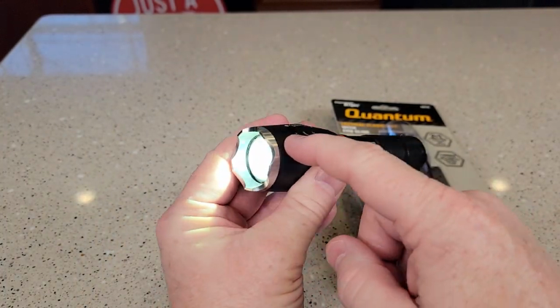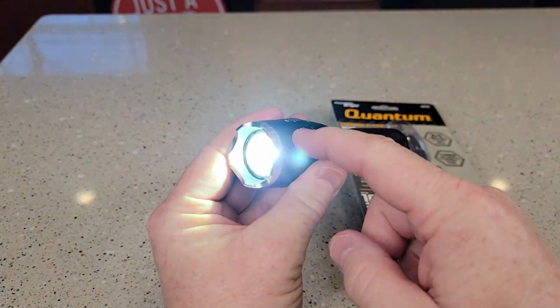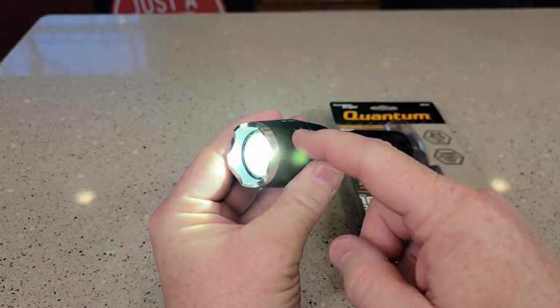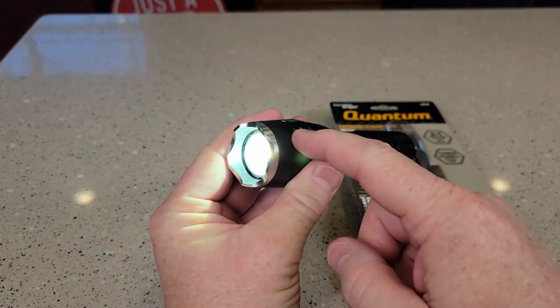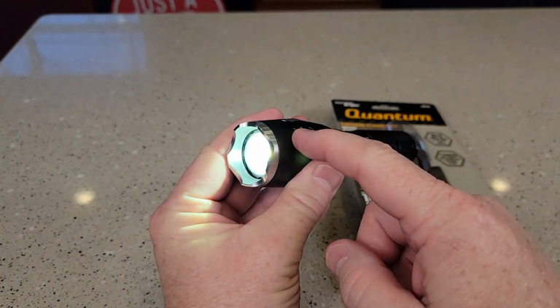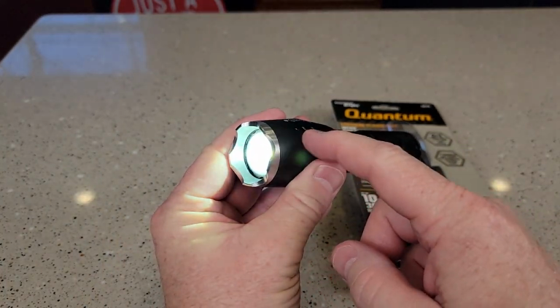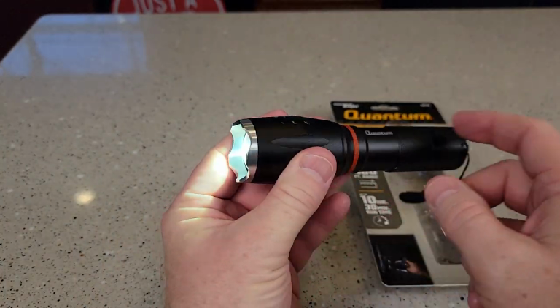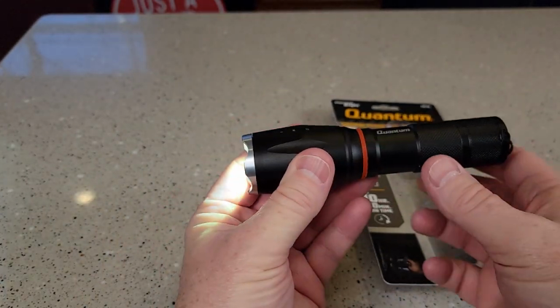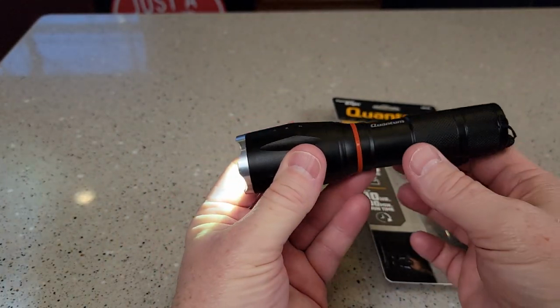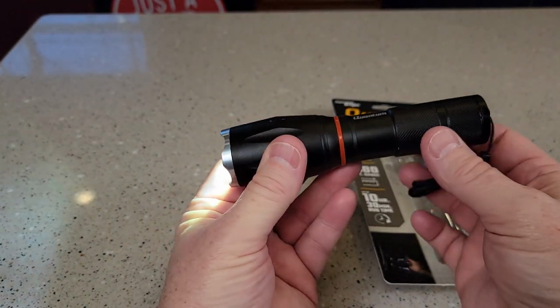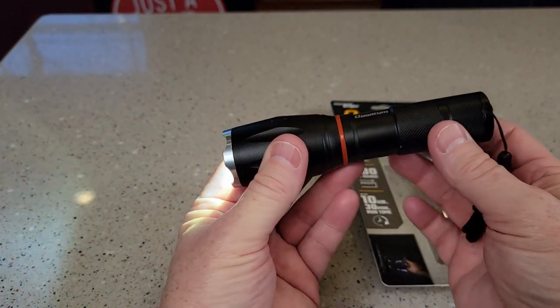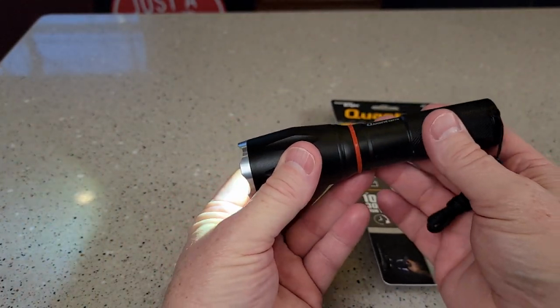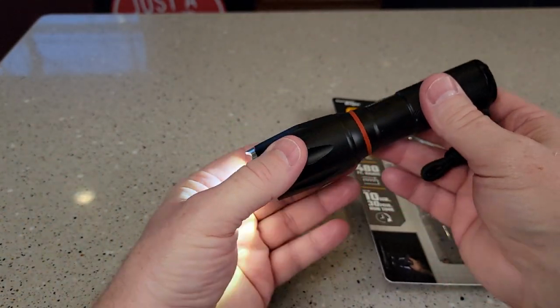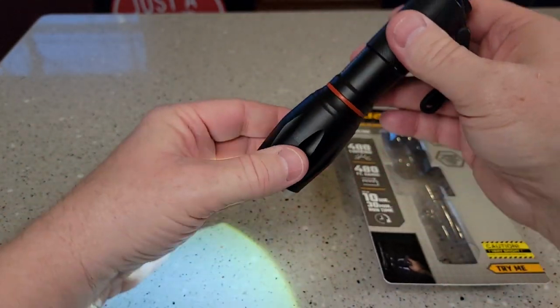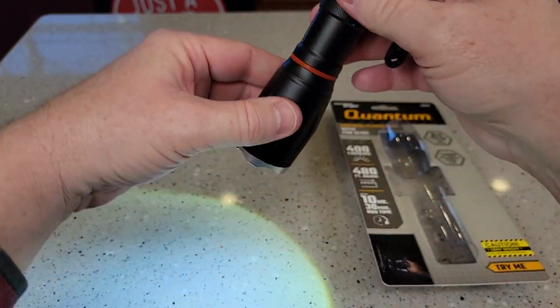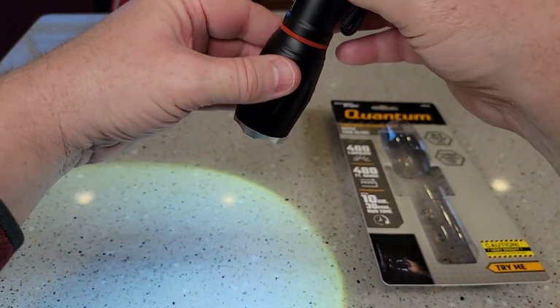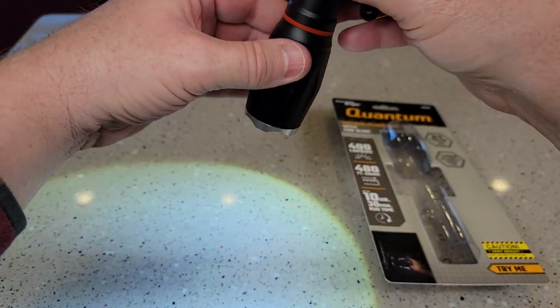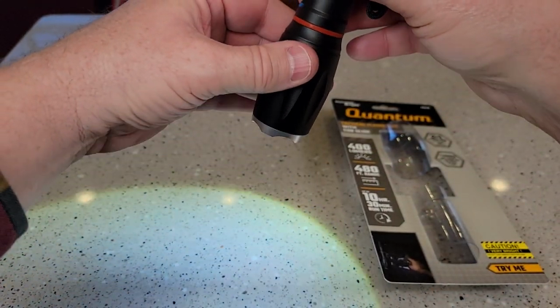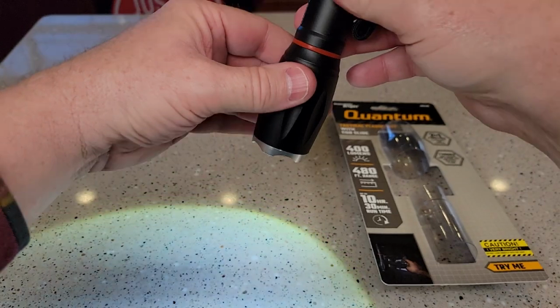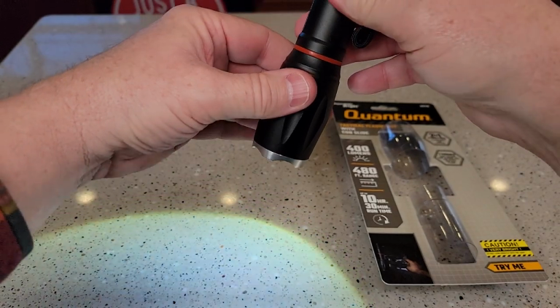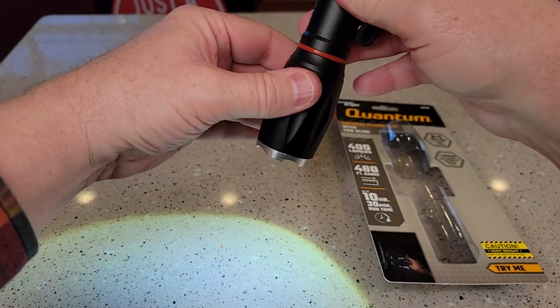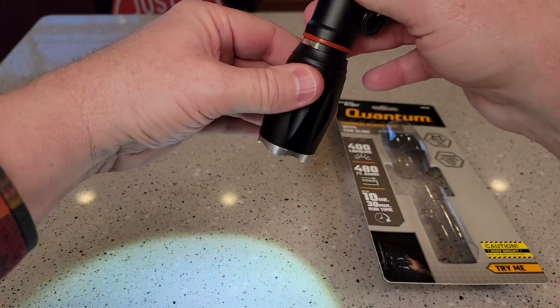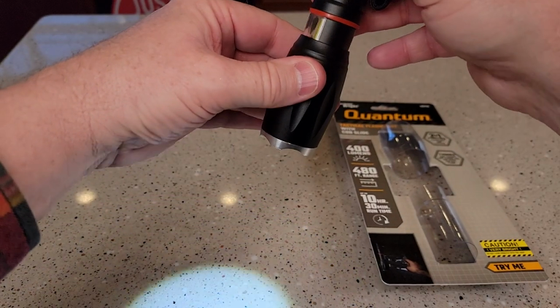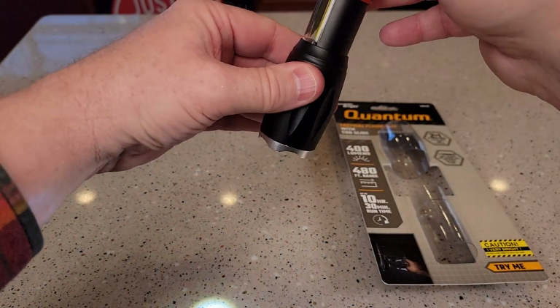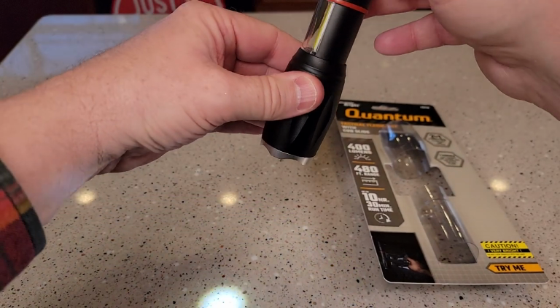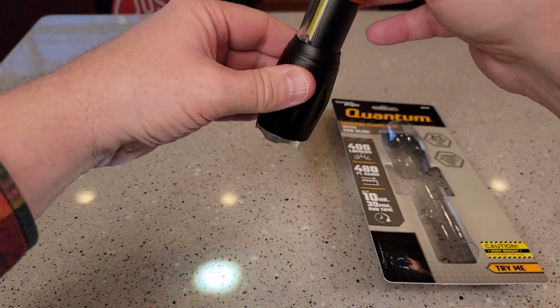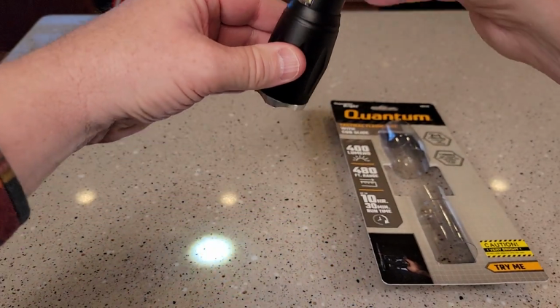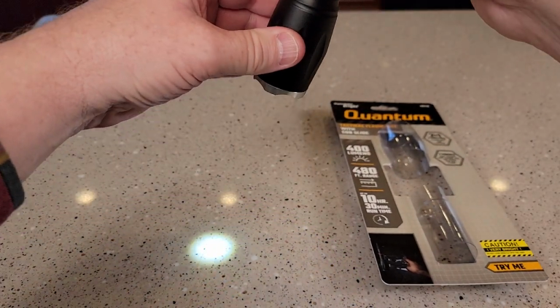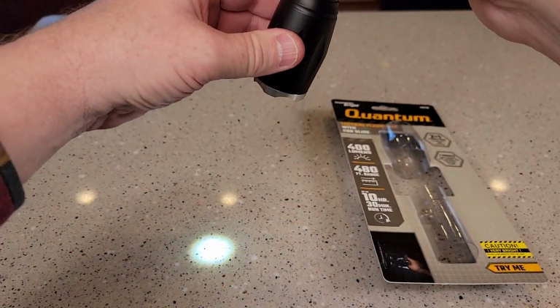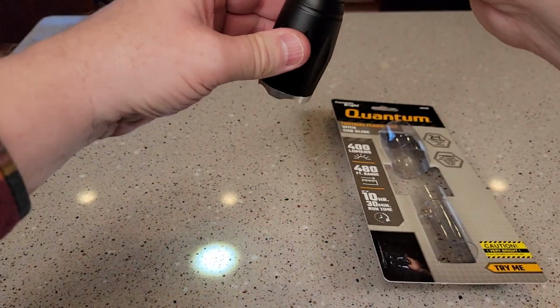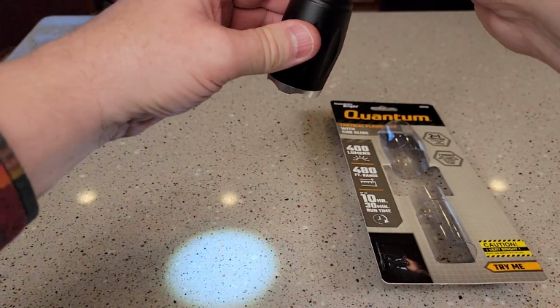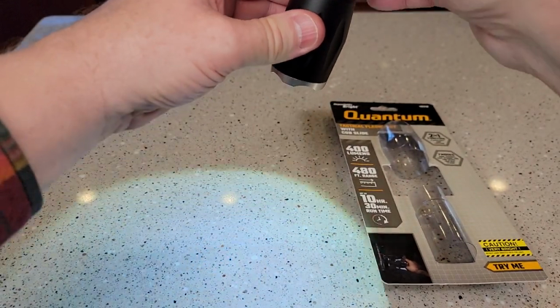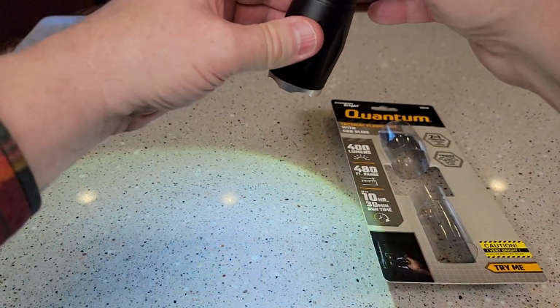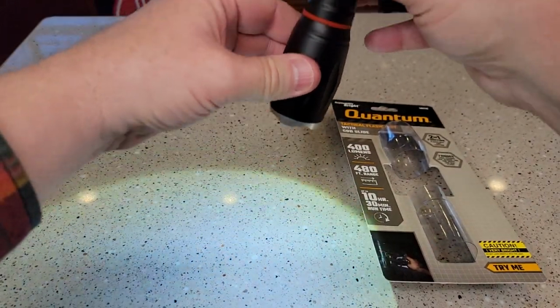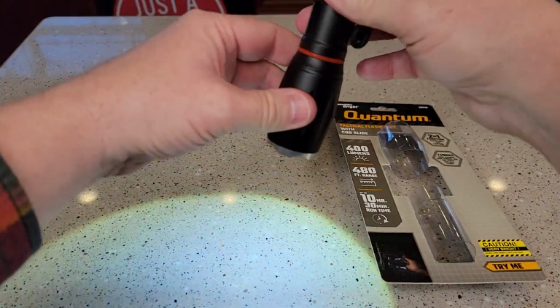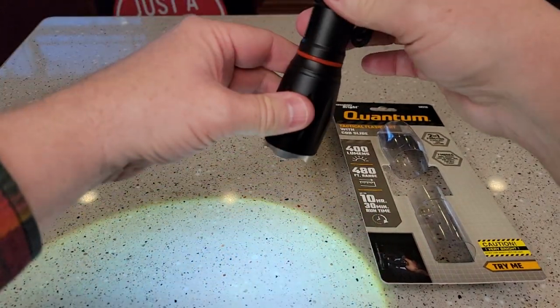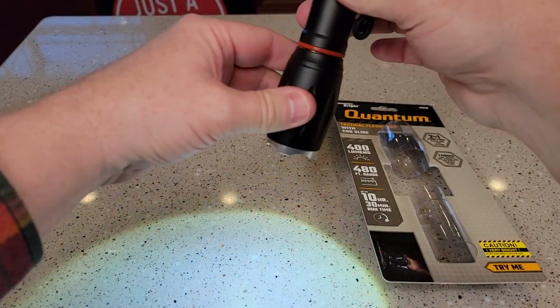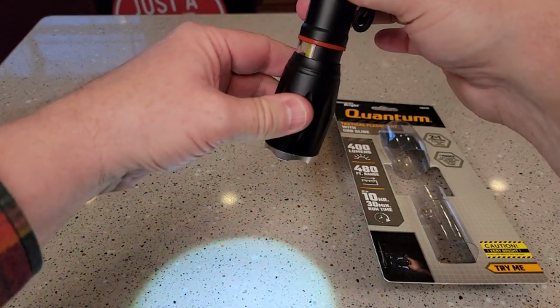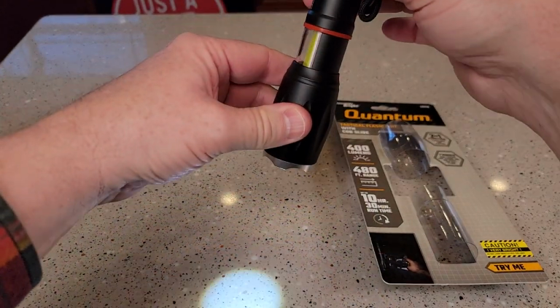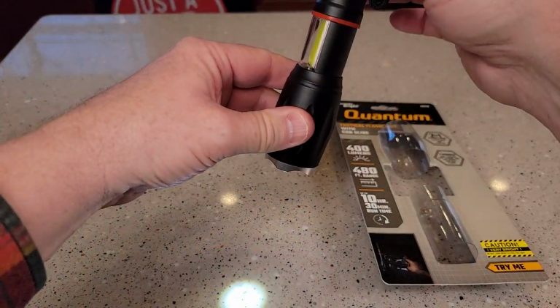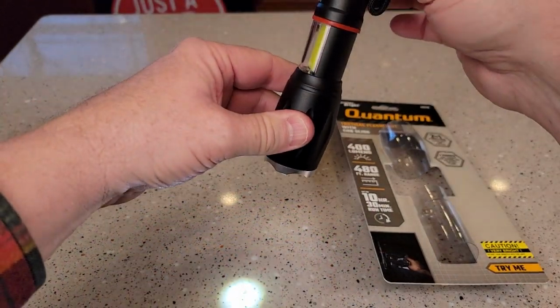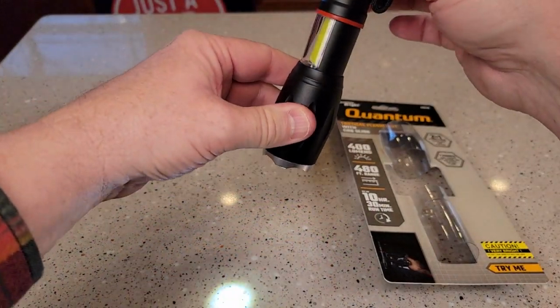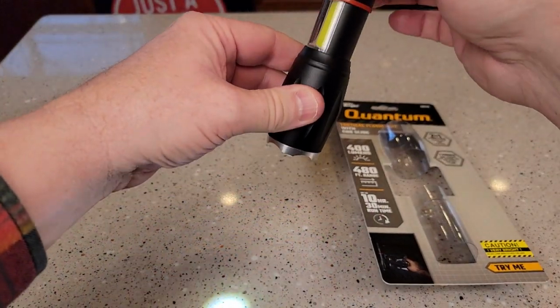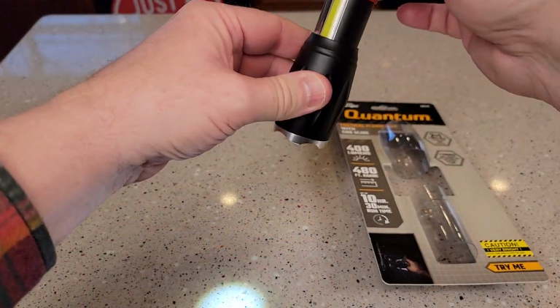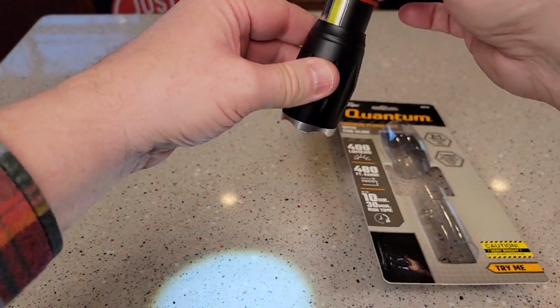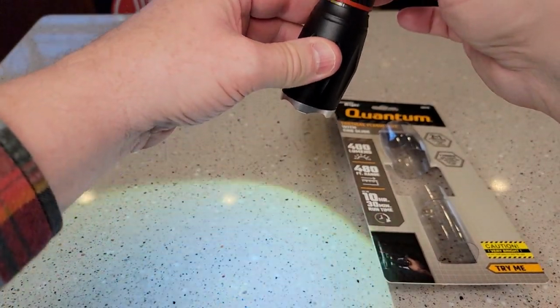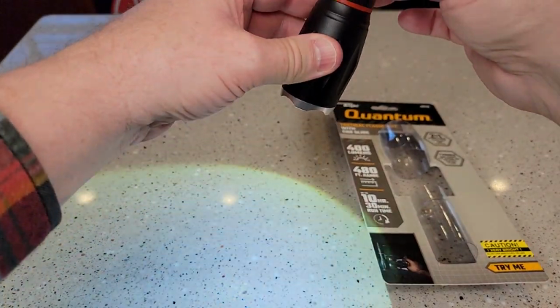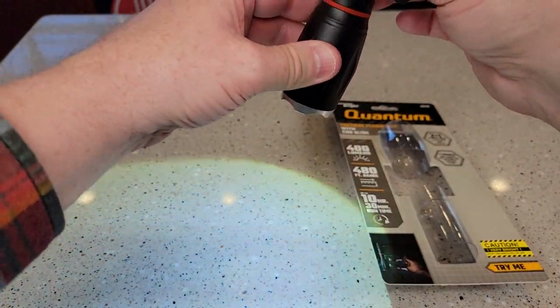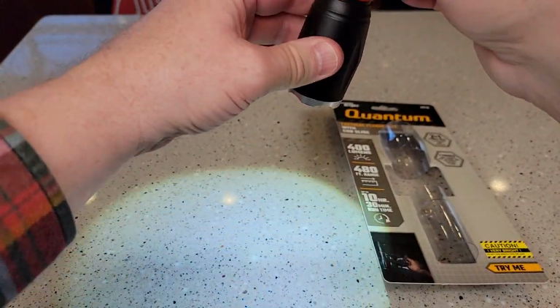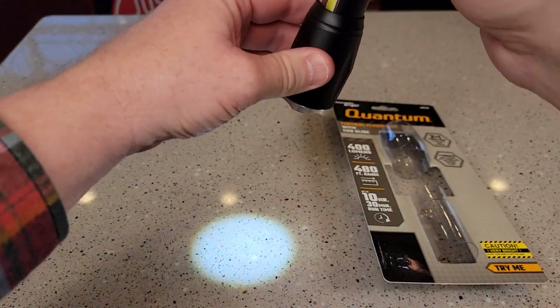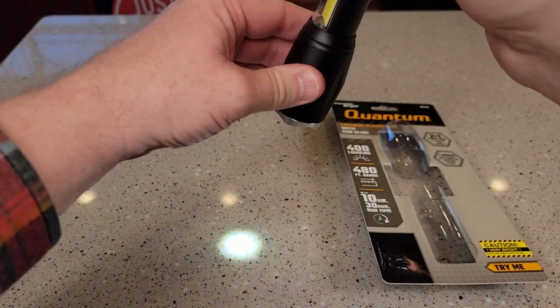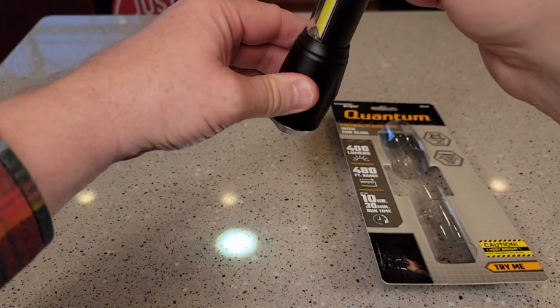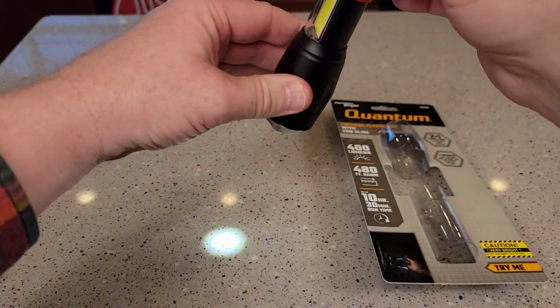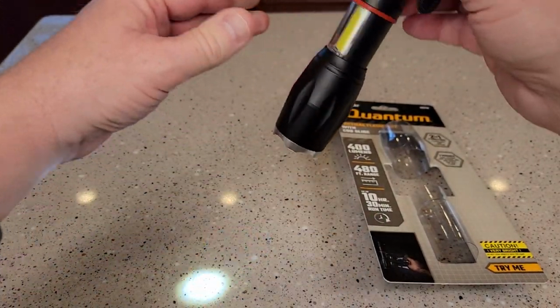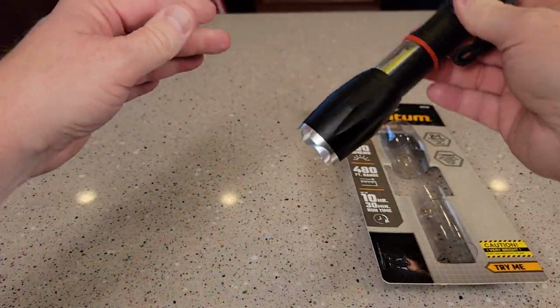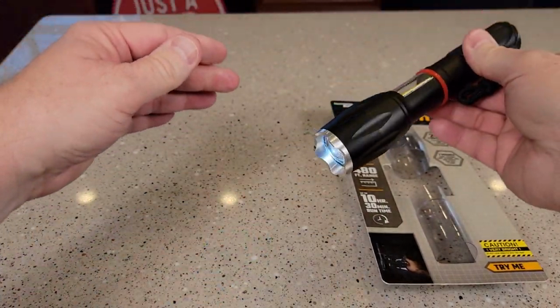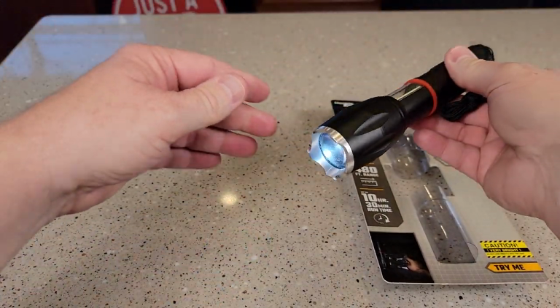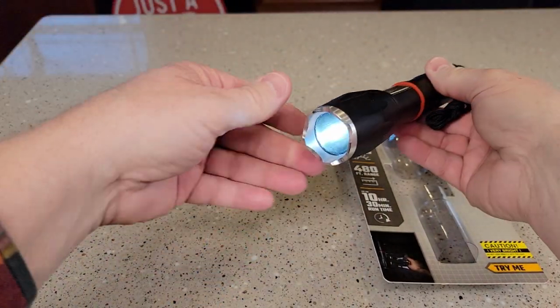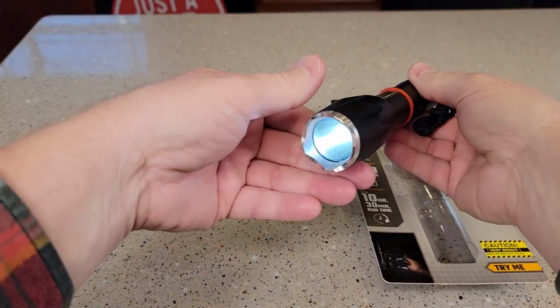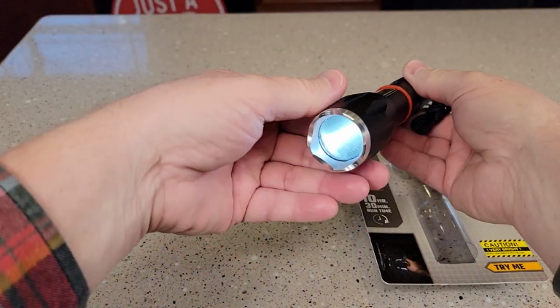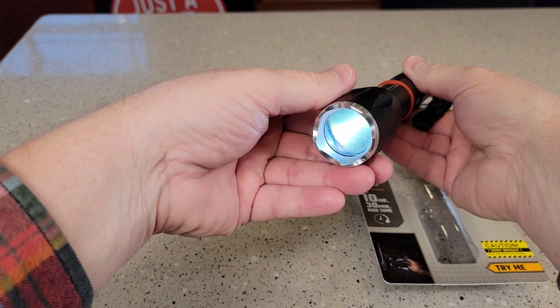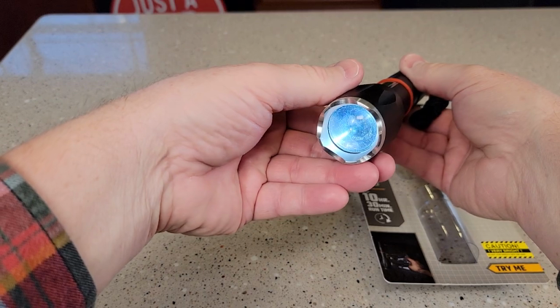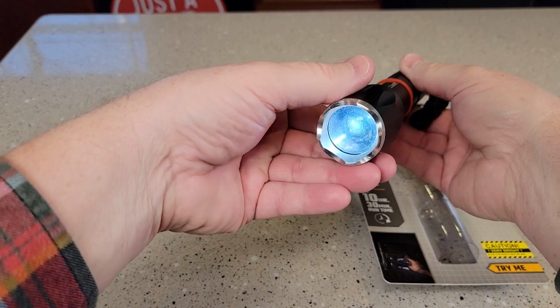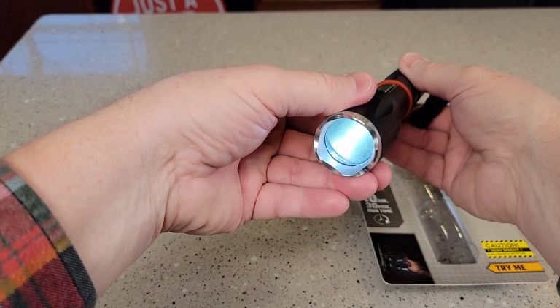I've got this on full brightness now. You can adjust the beam by sliding this in and out. It goes to a very small, fine point.